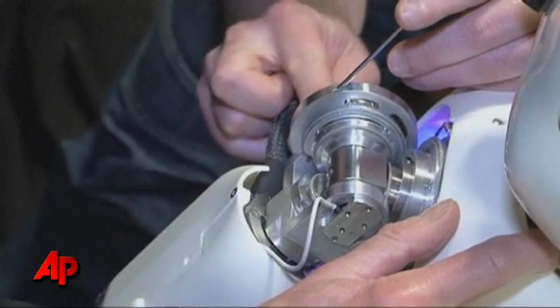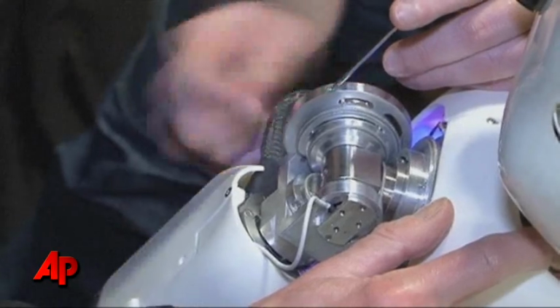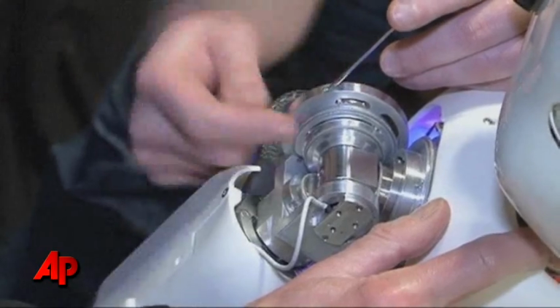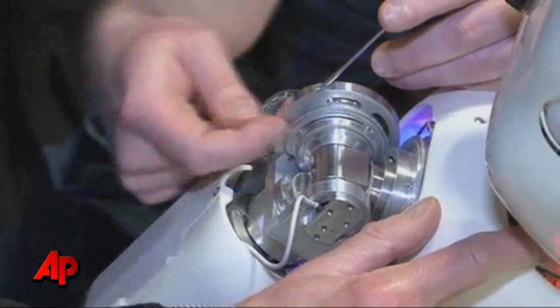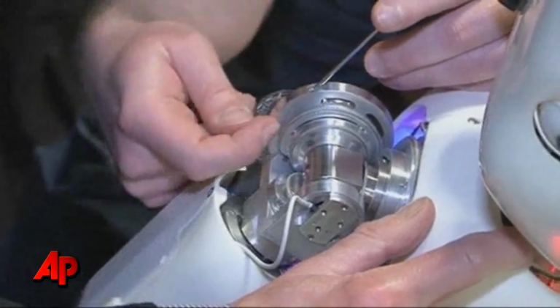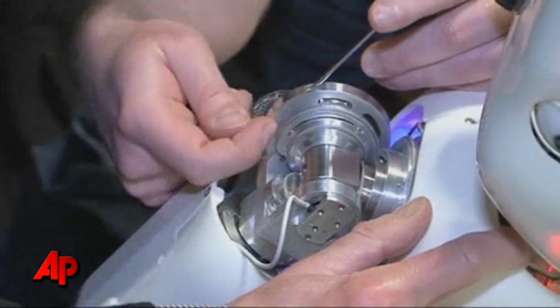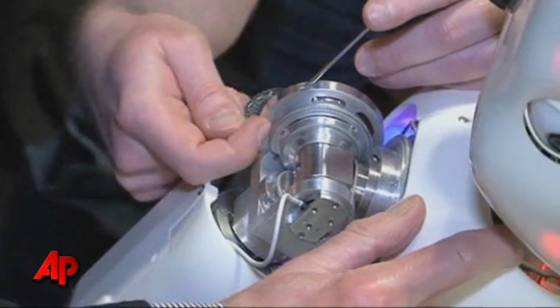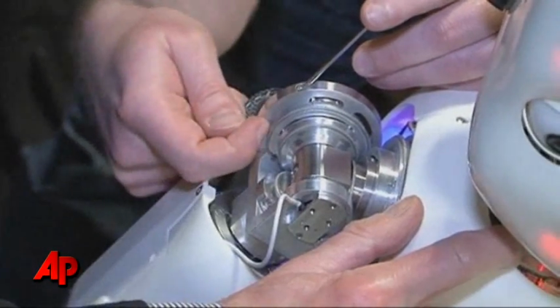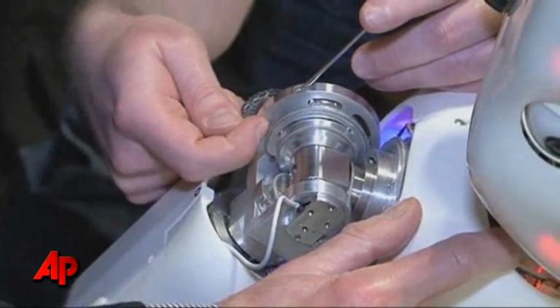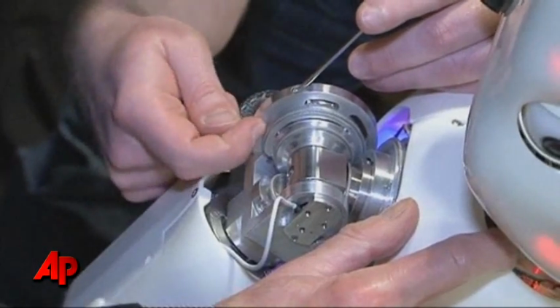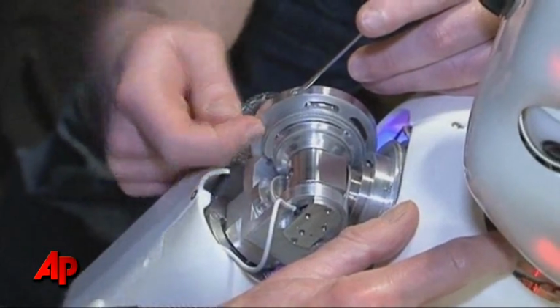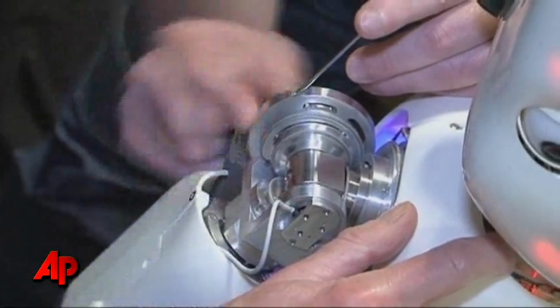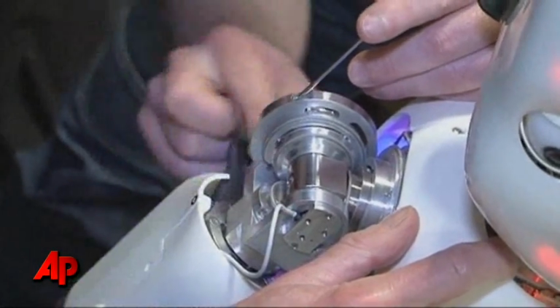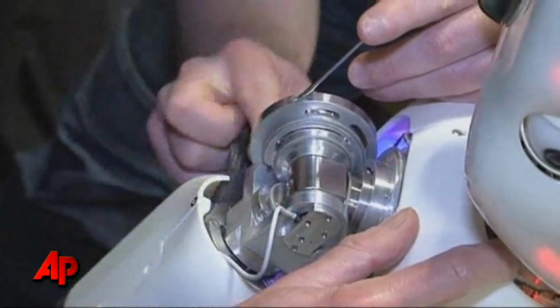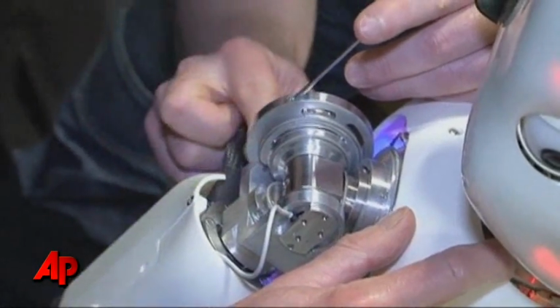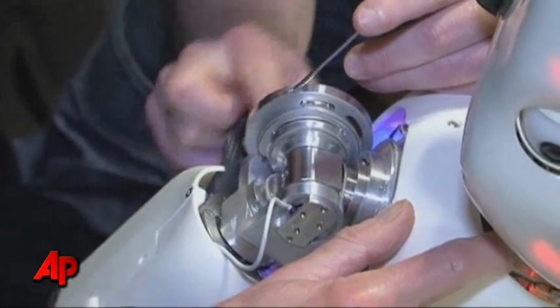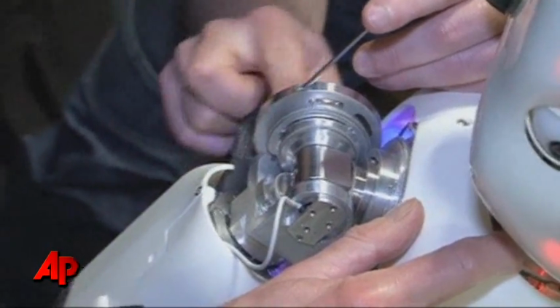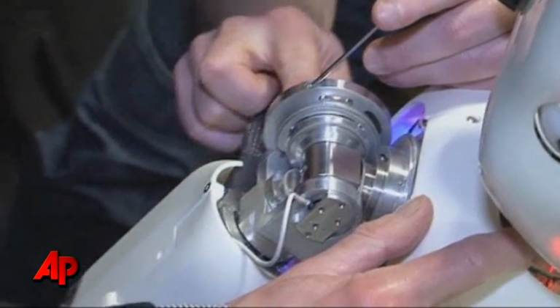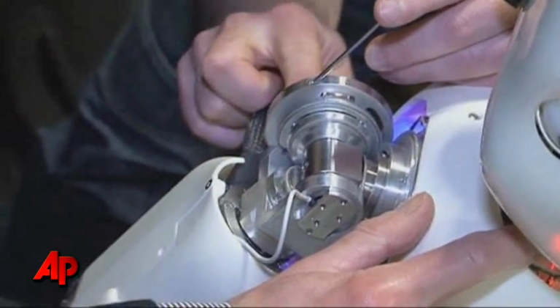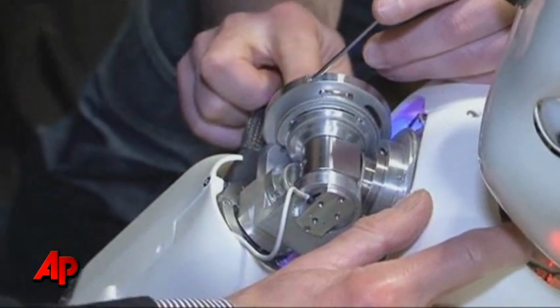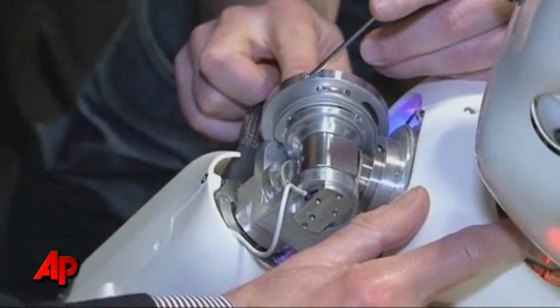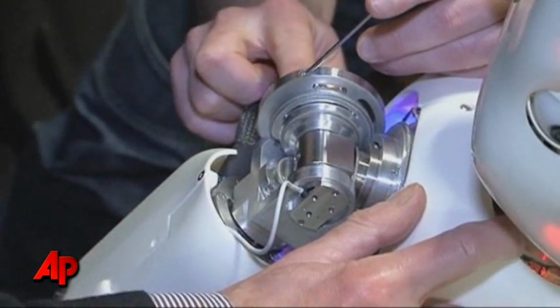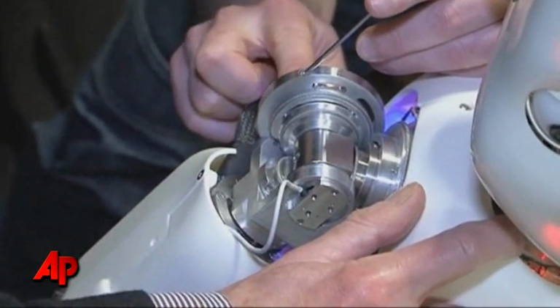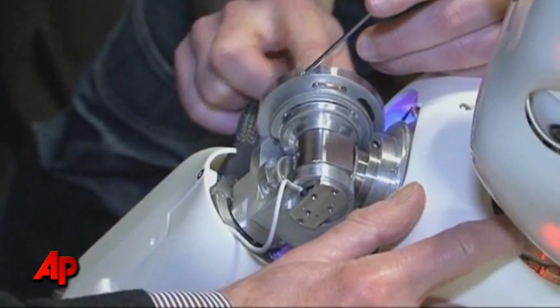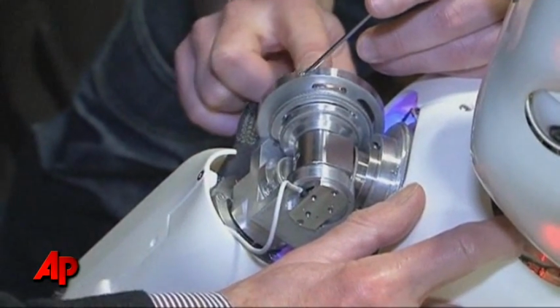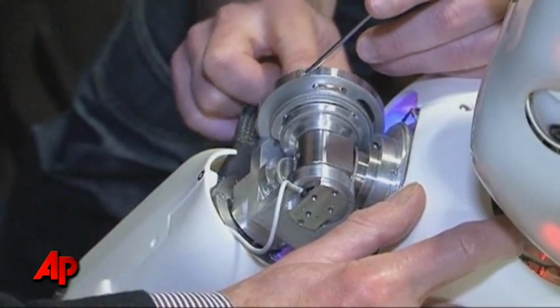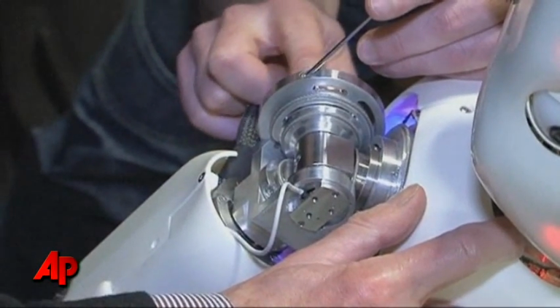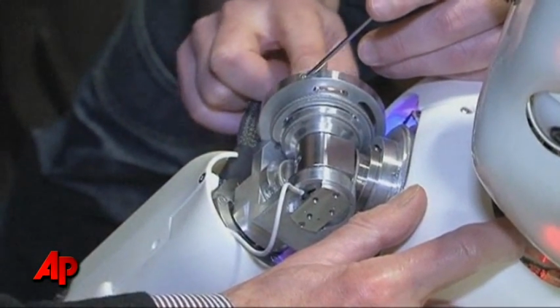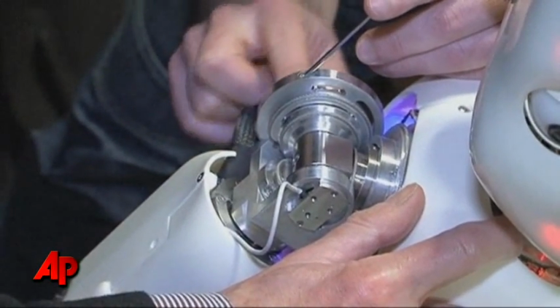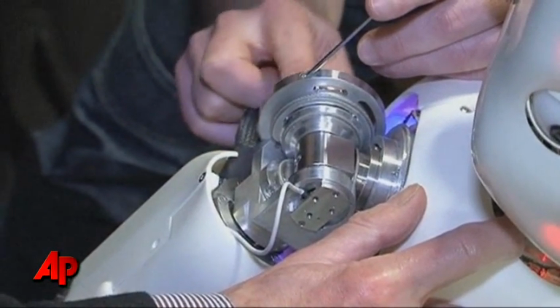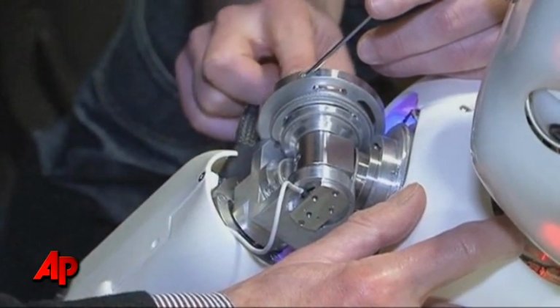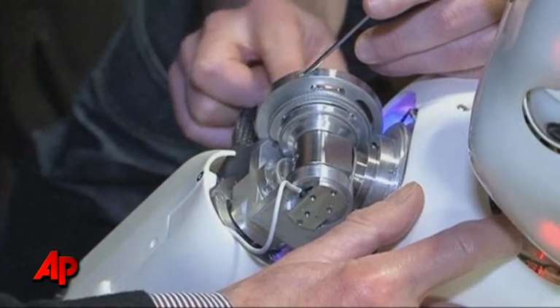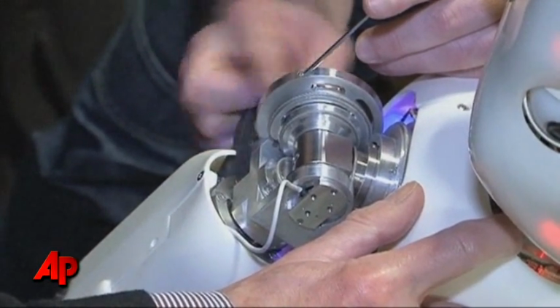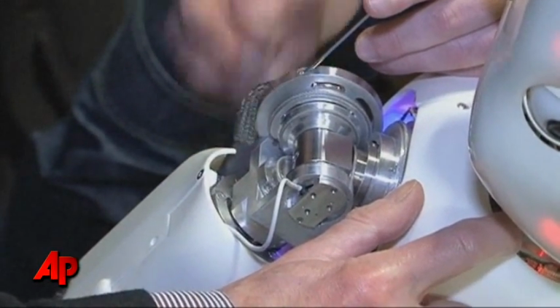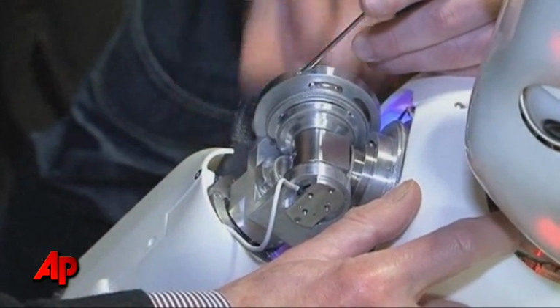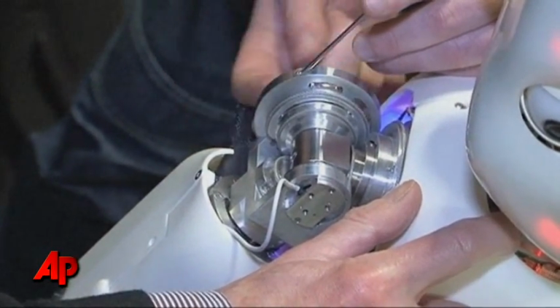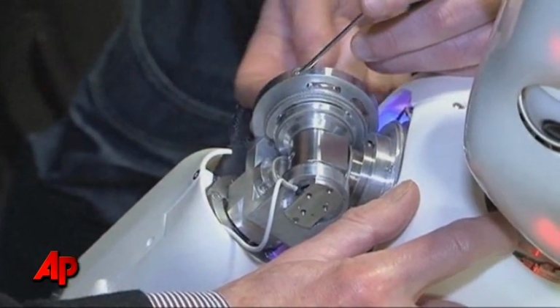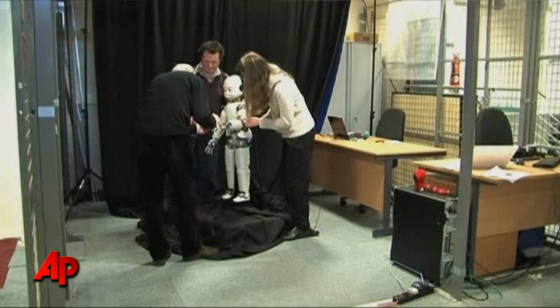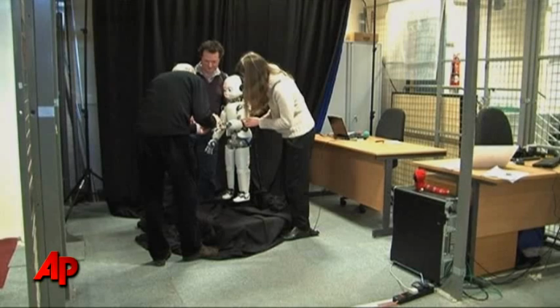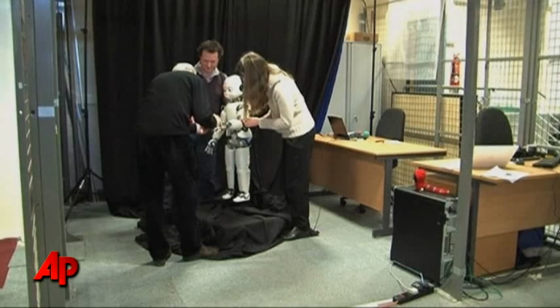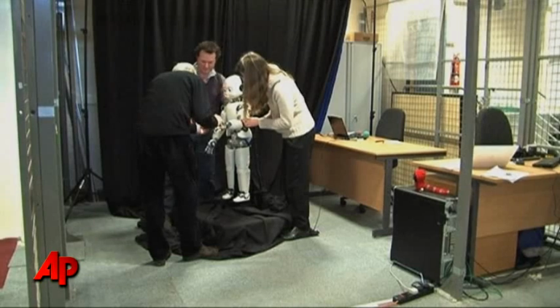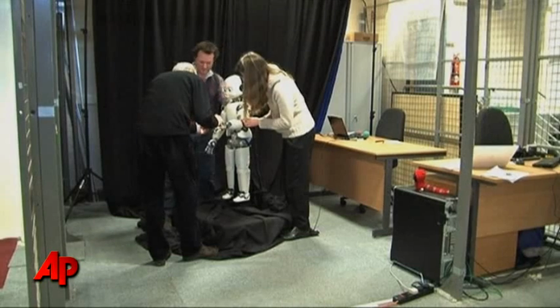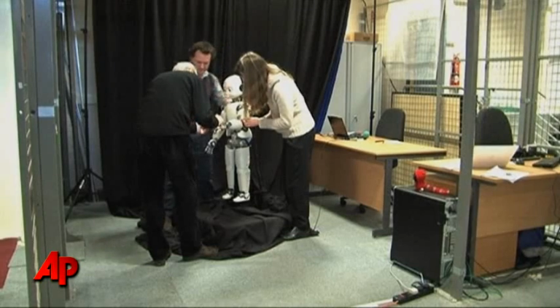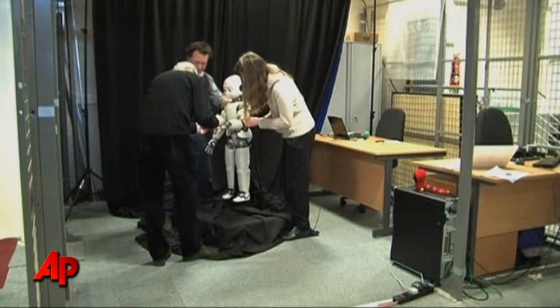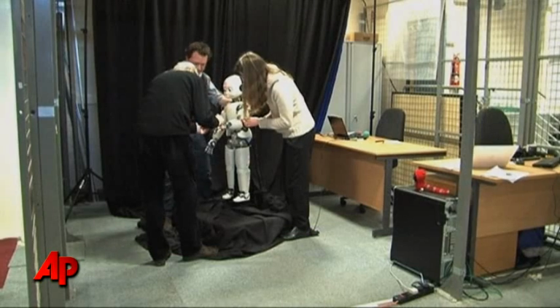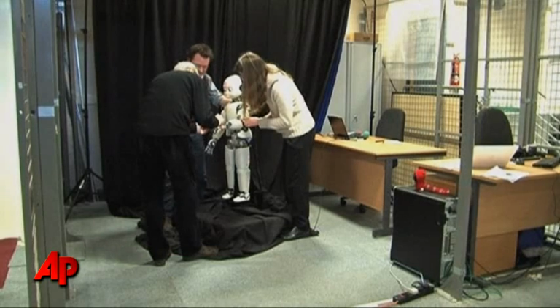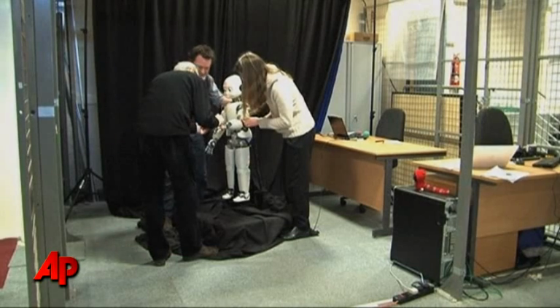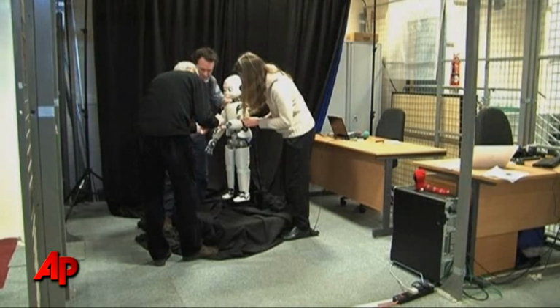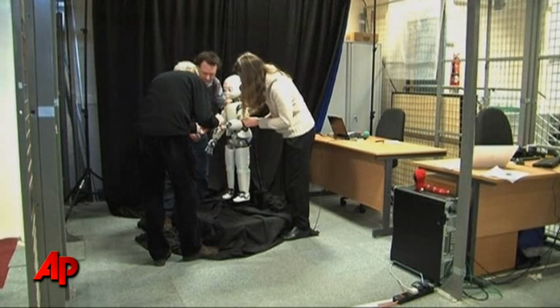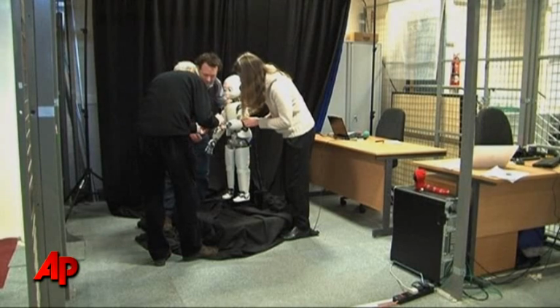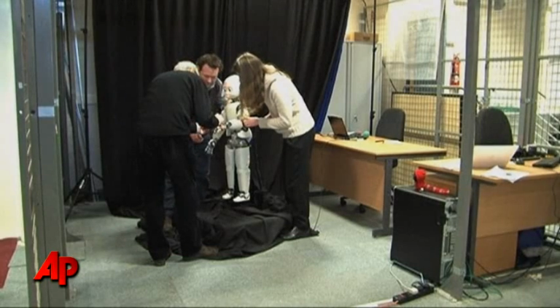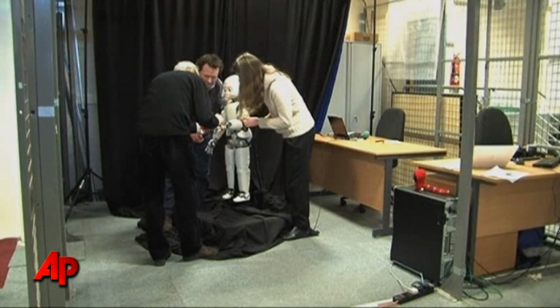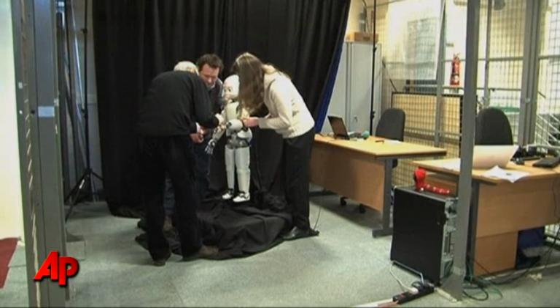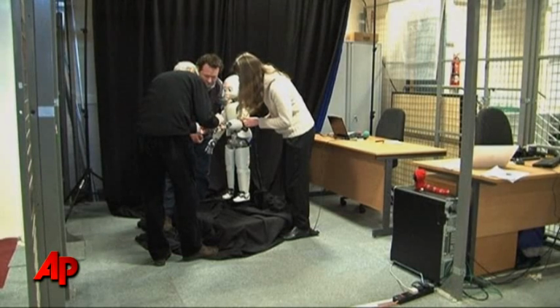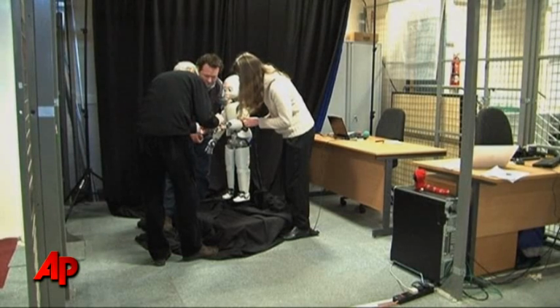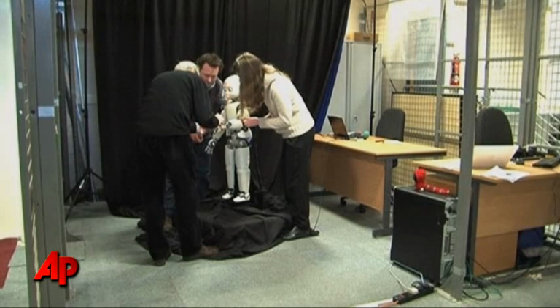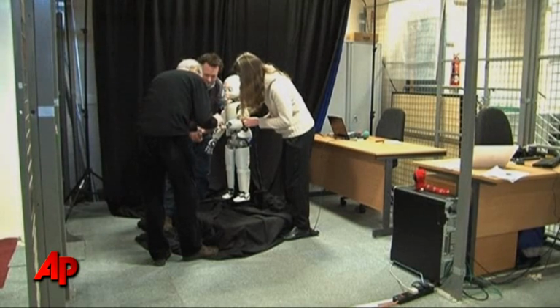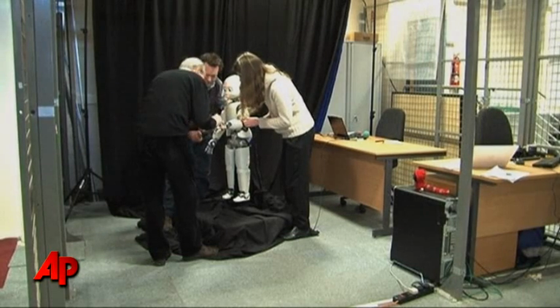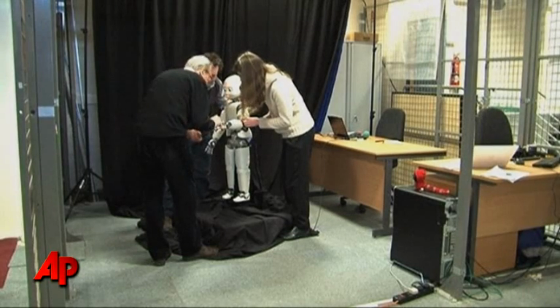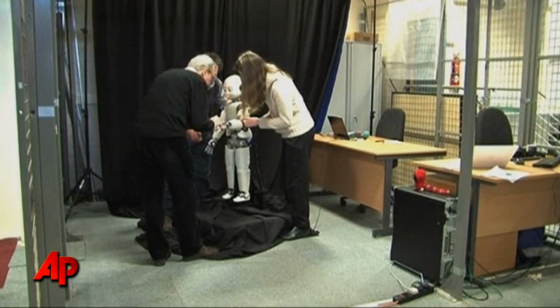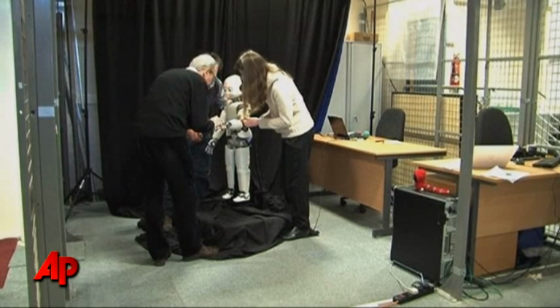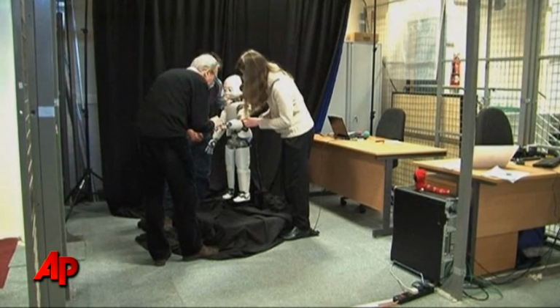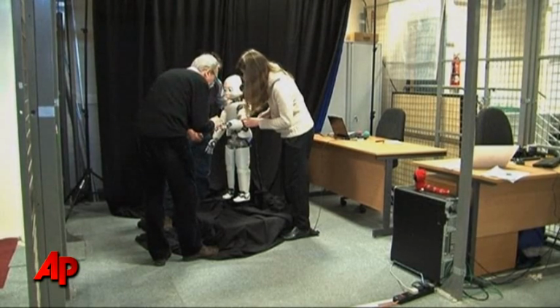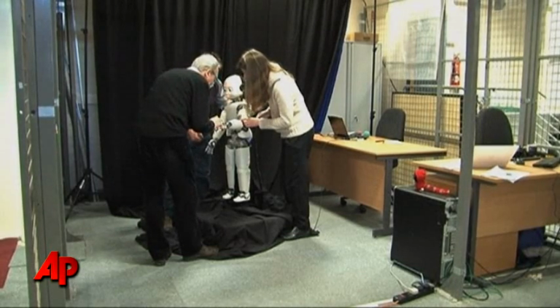Aberystwyth University is one of 10 European institutions taking part in the testing, which has been backed by $8 million from the European Union.